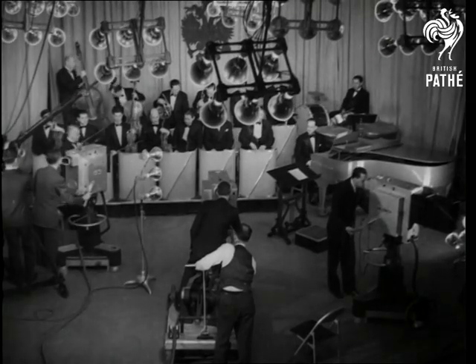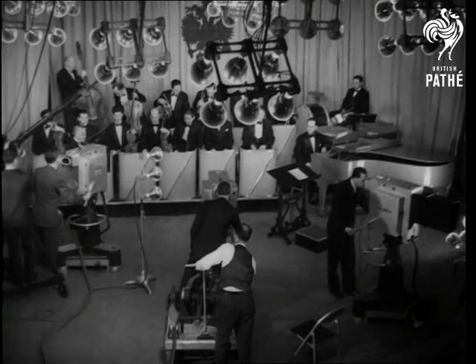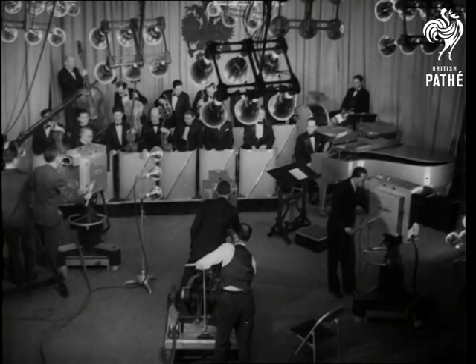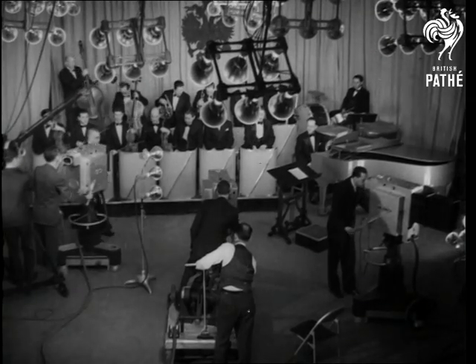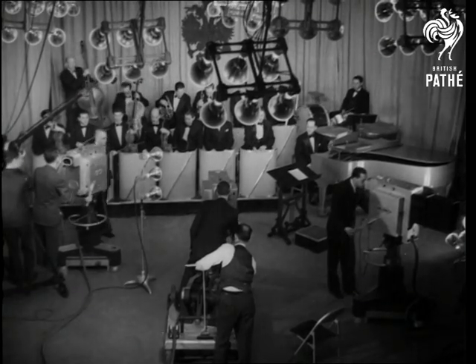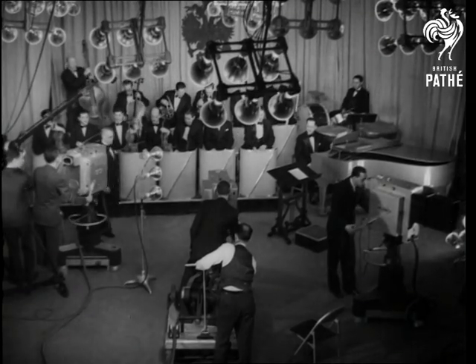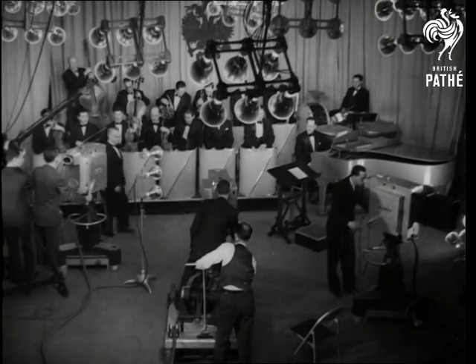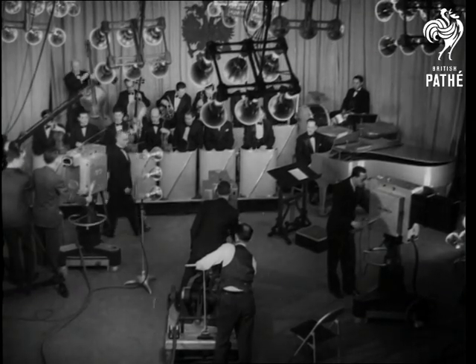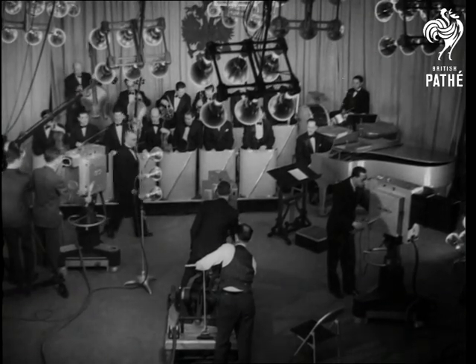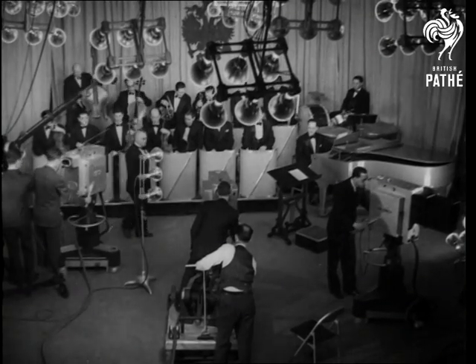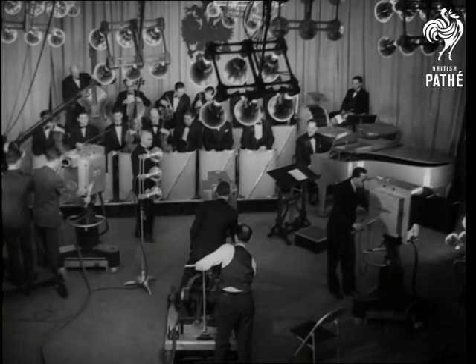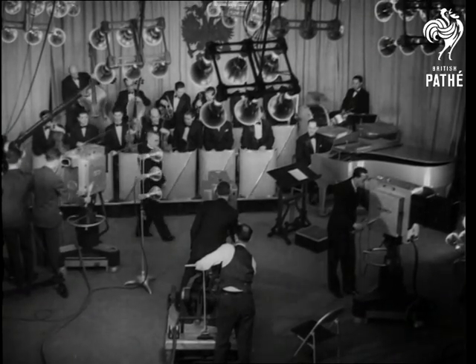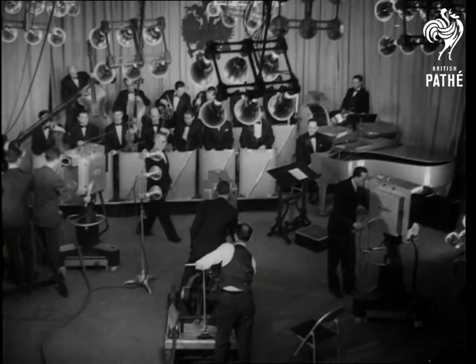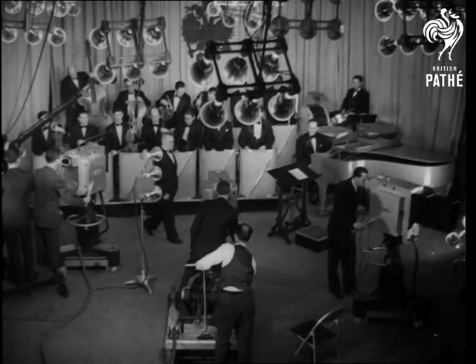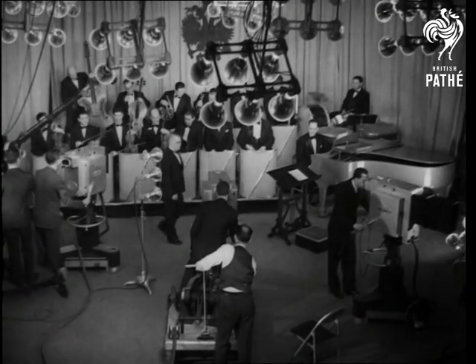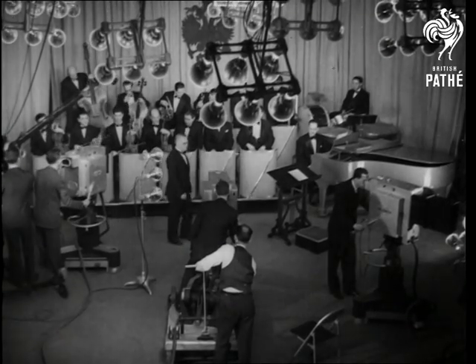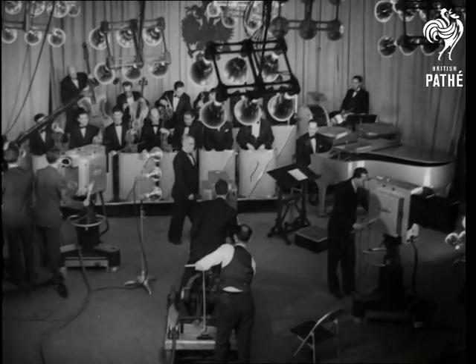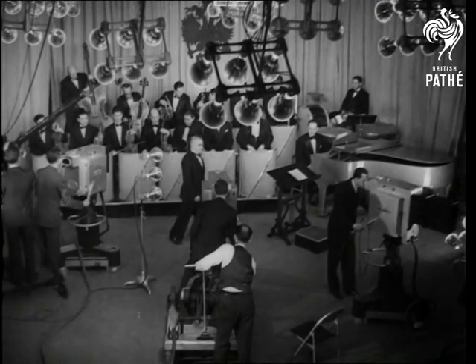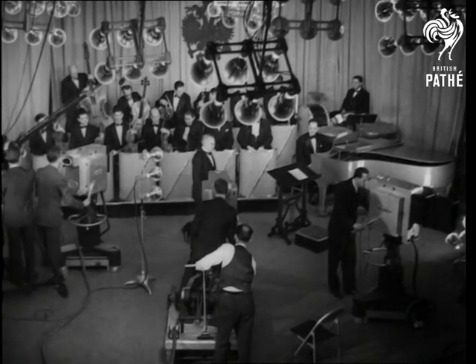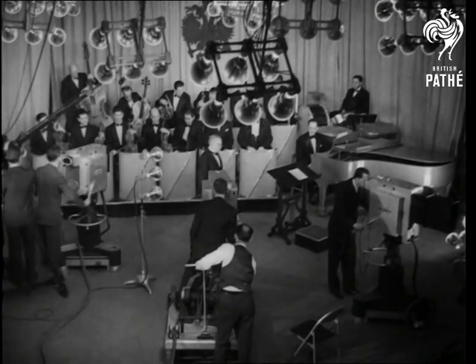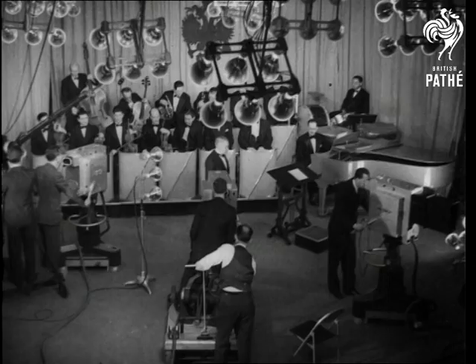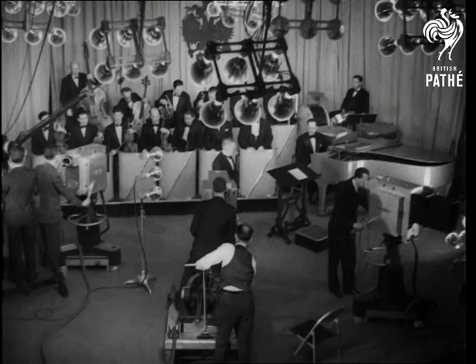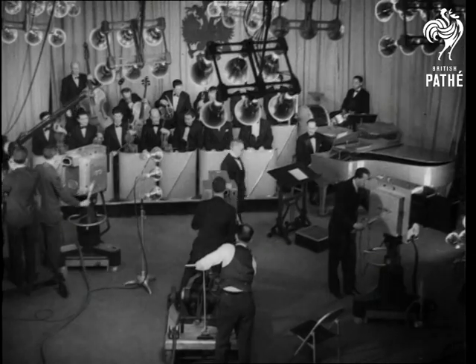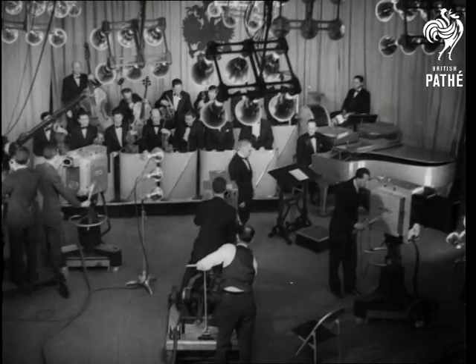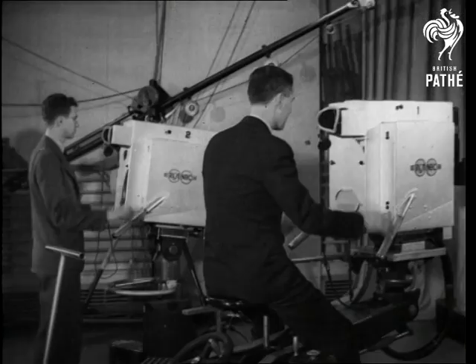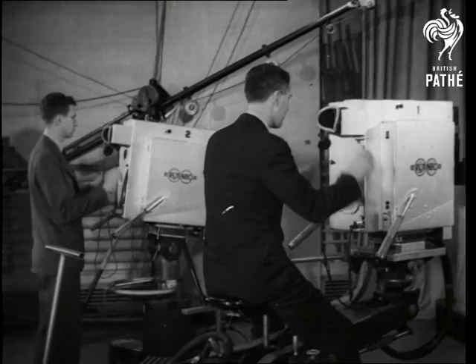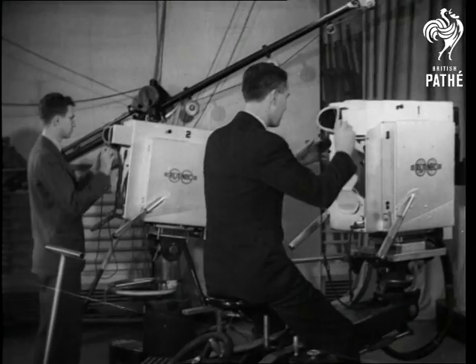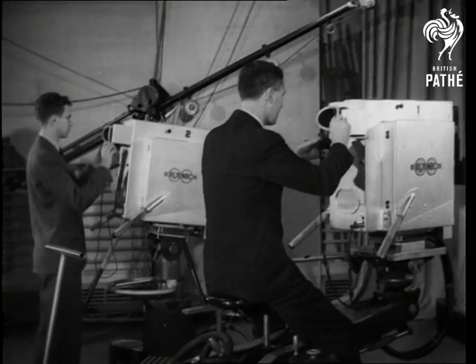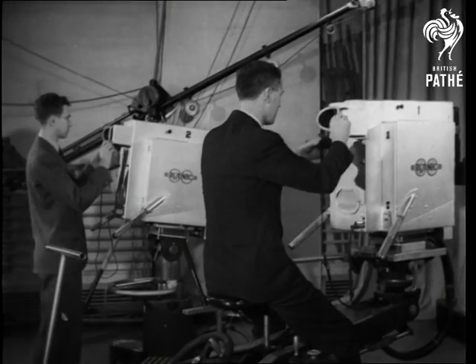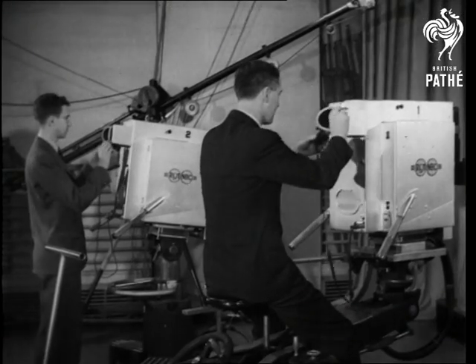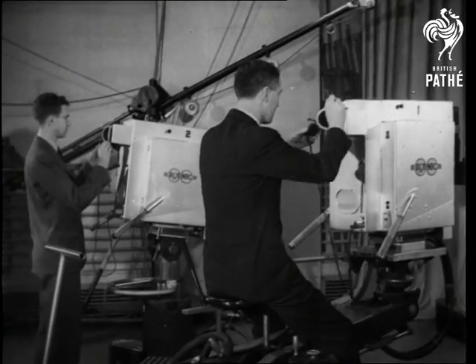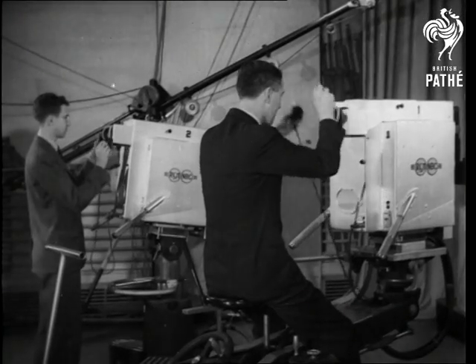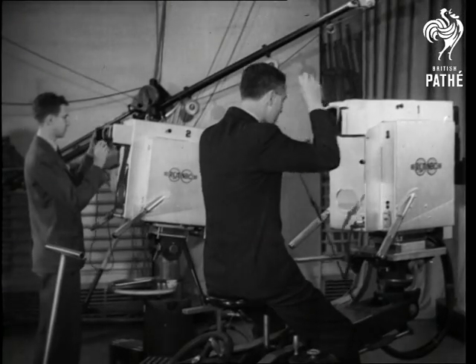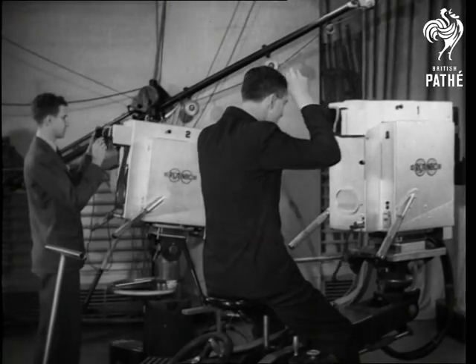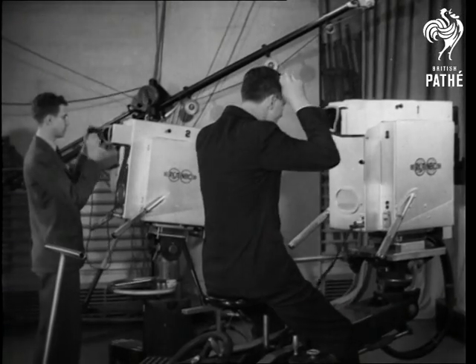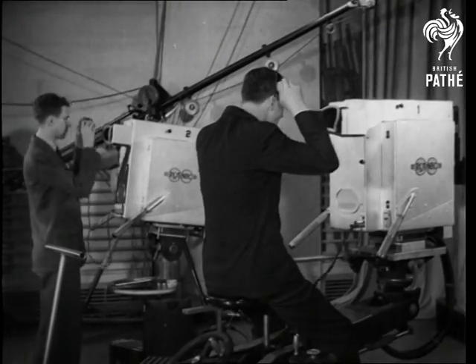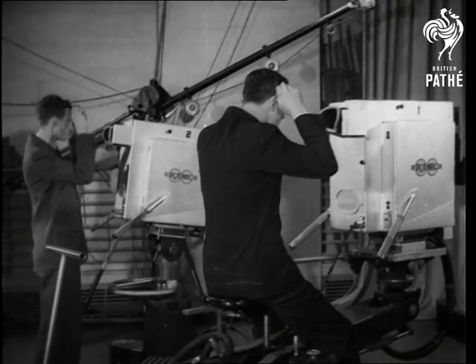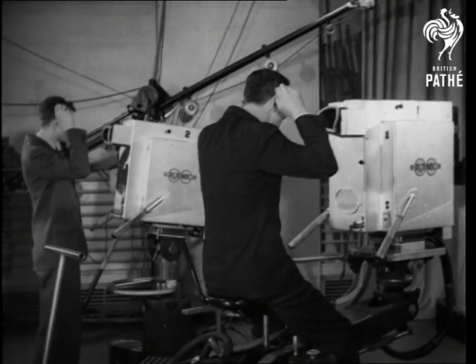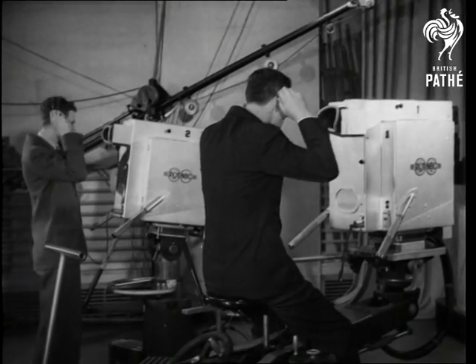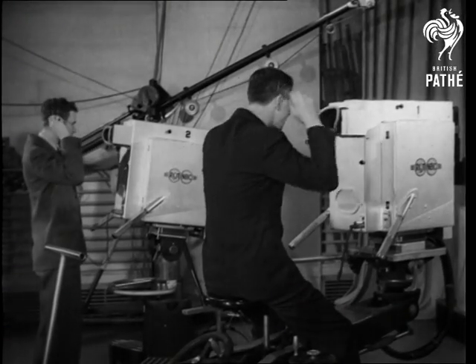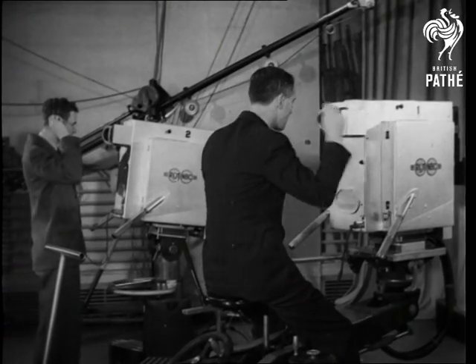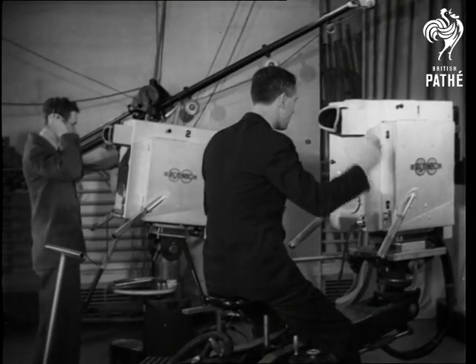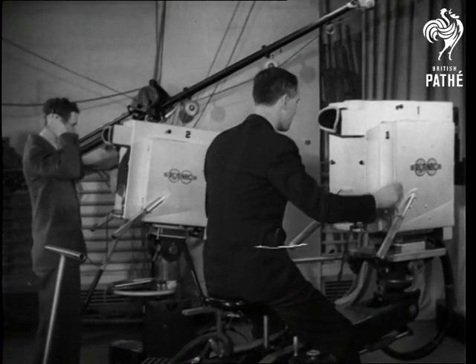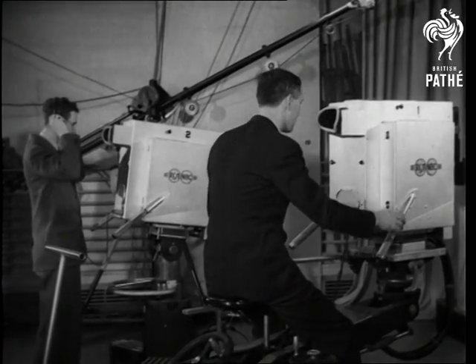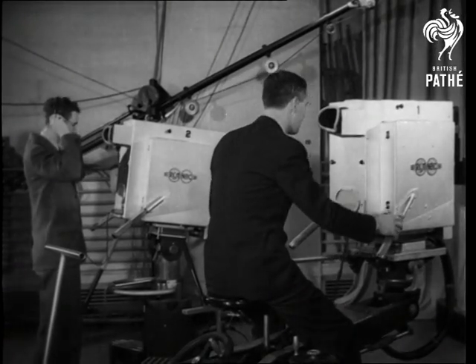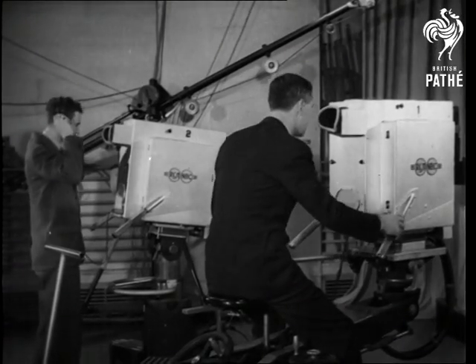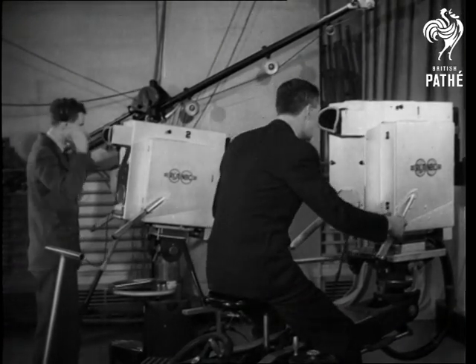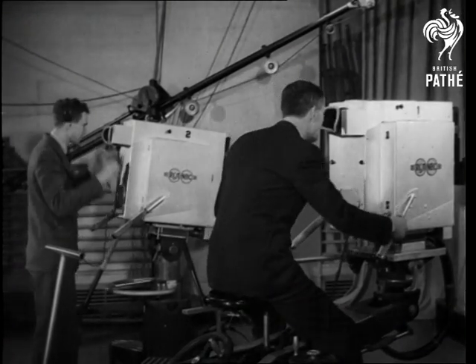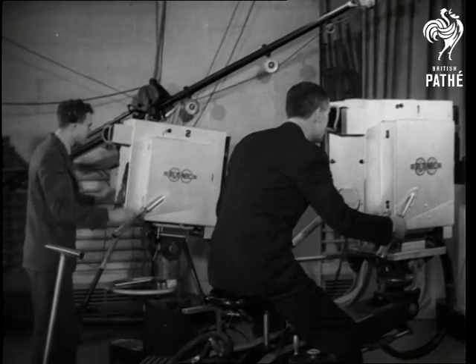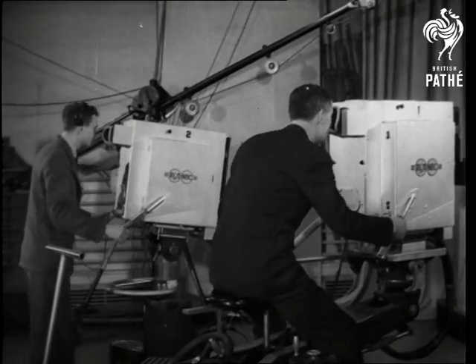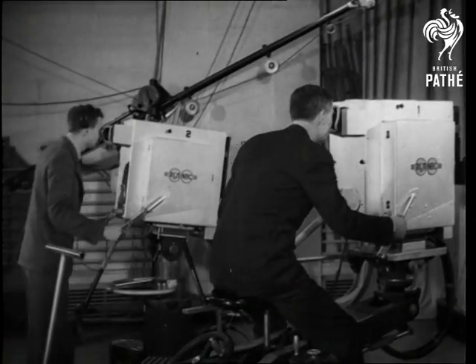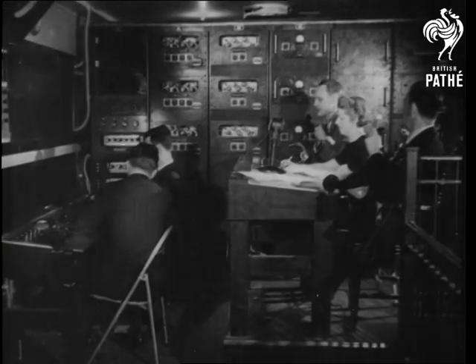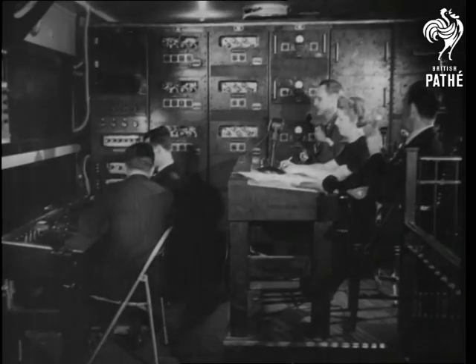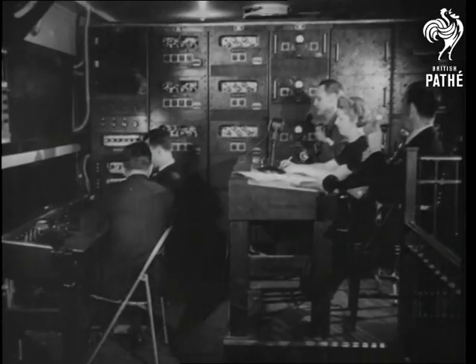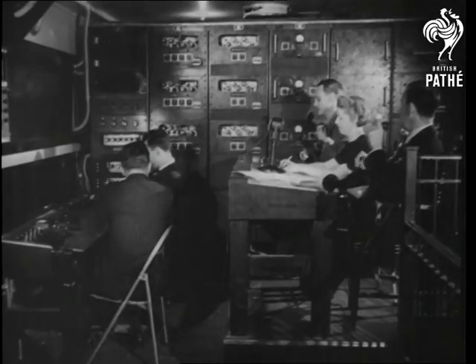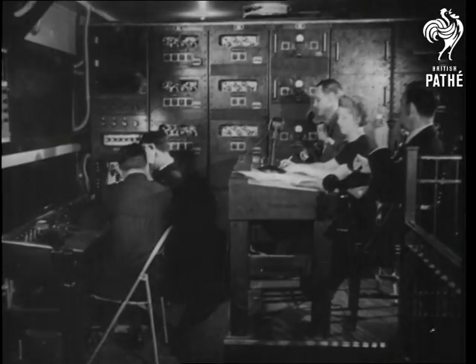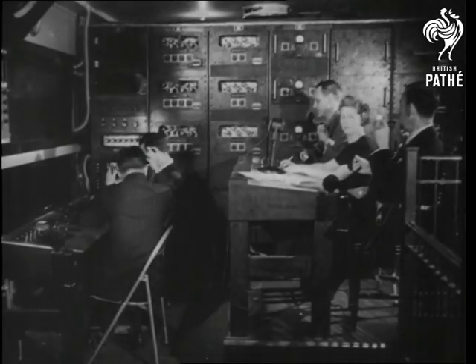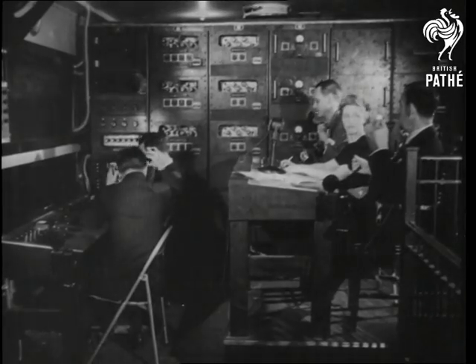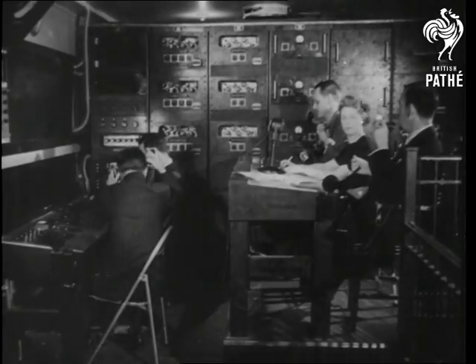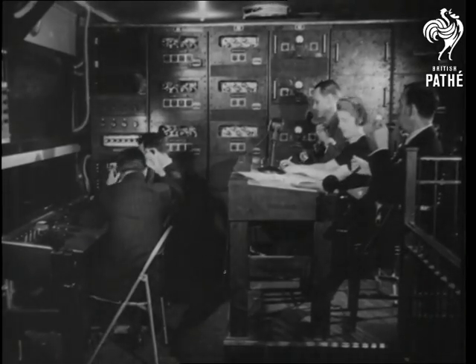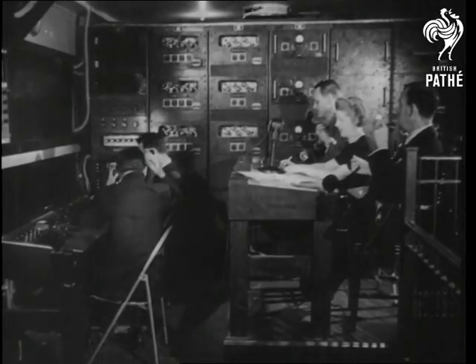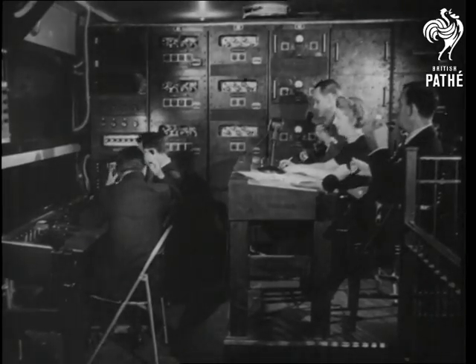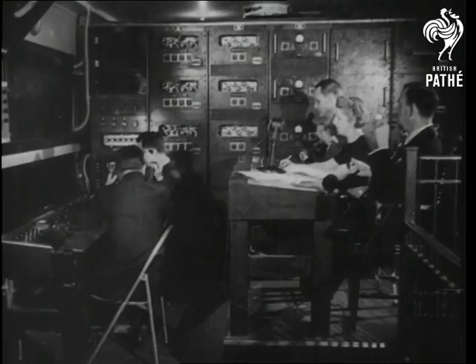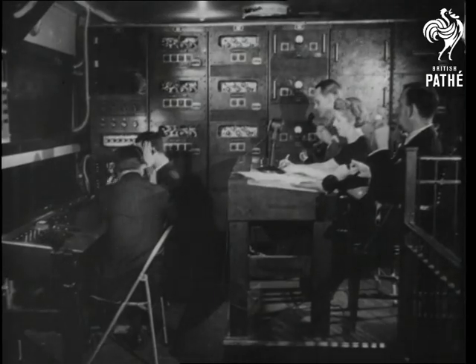They're all set for the broadcast, and engineers put on their earphones ready to receive instructions from the director. So, music maestro, please.